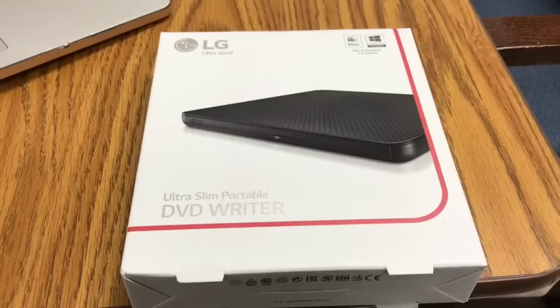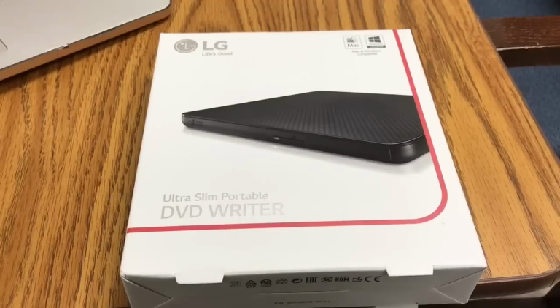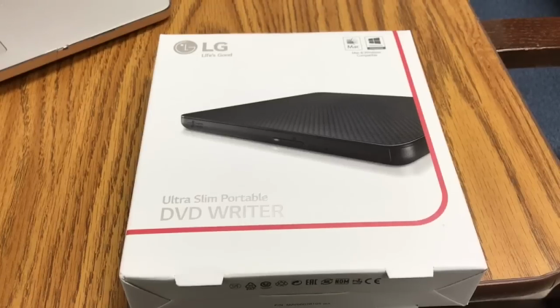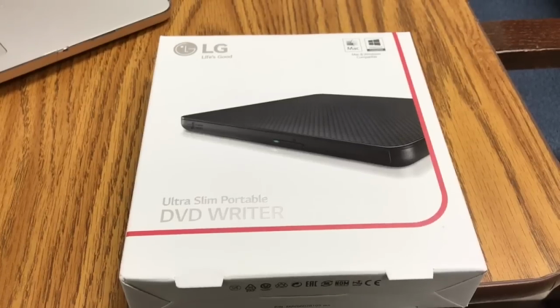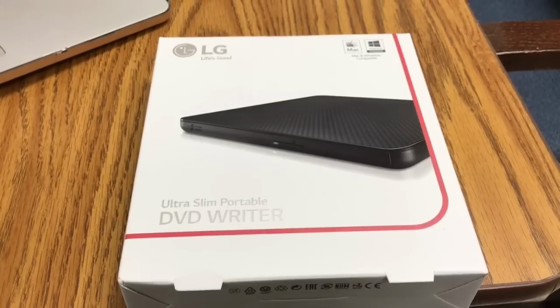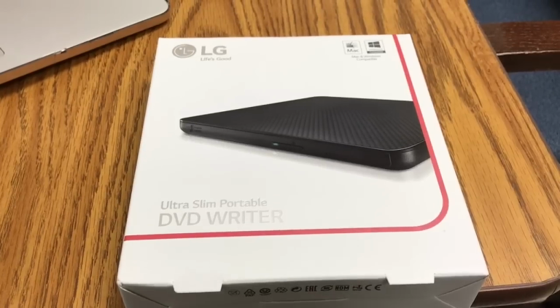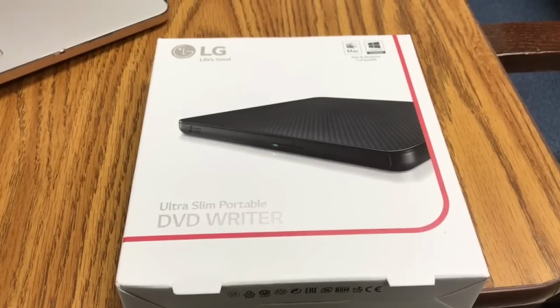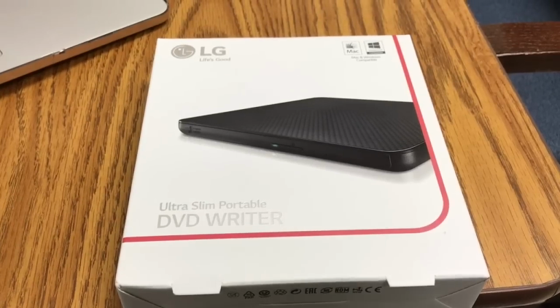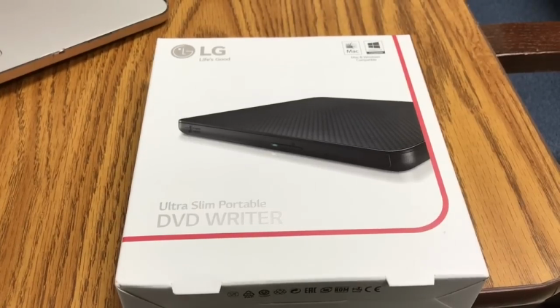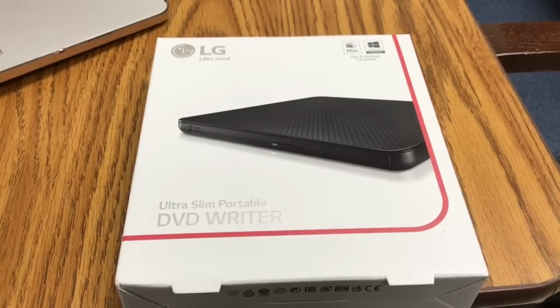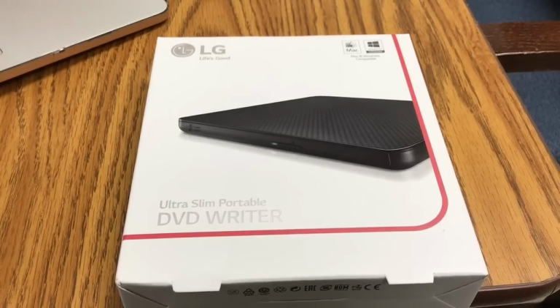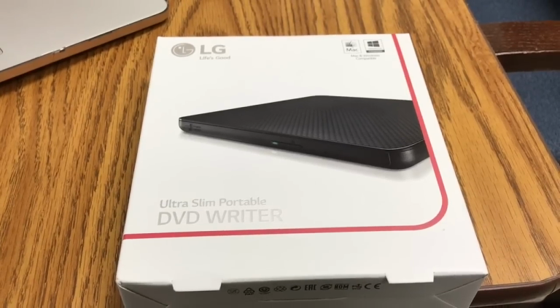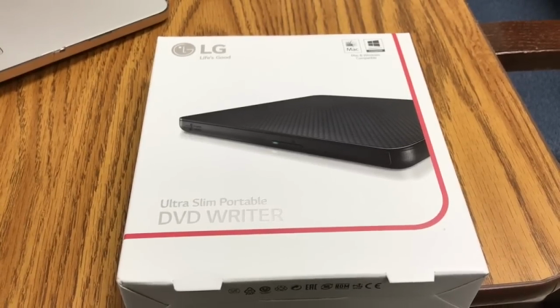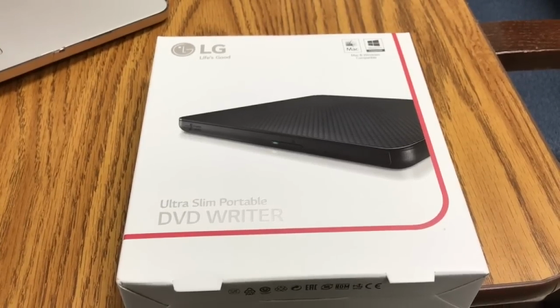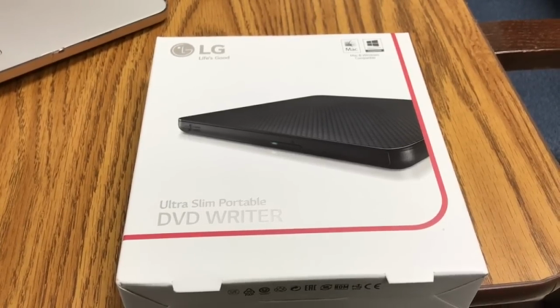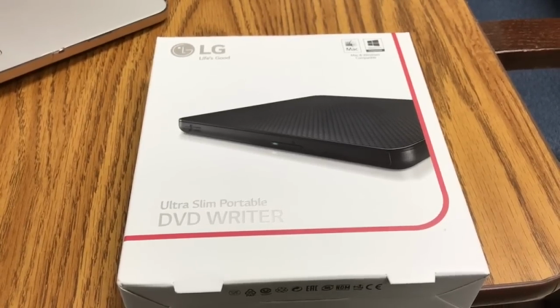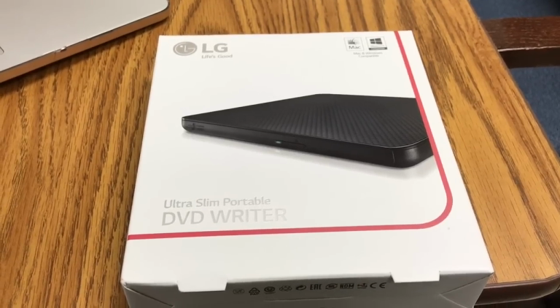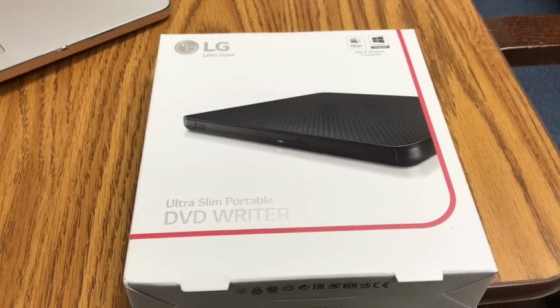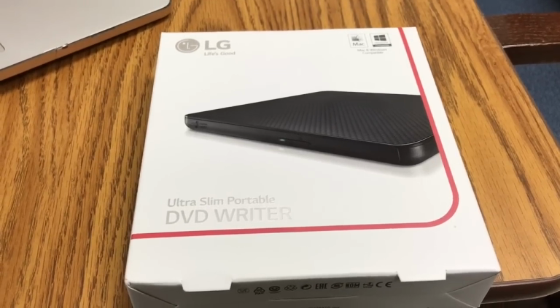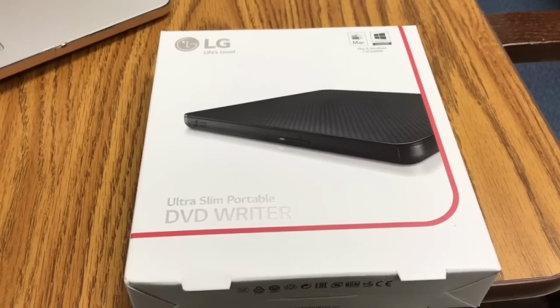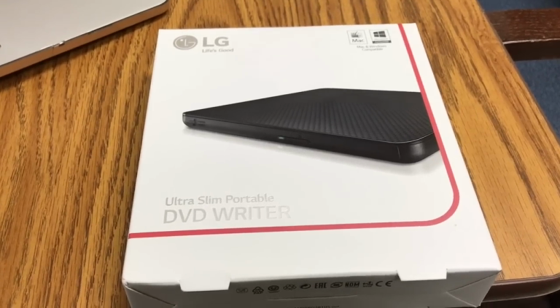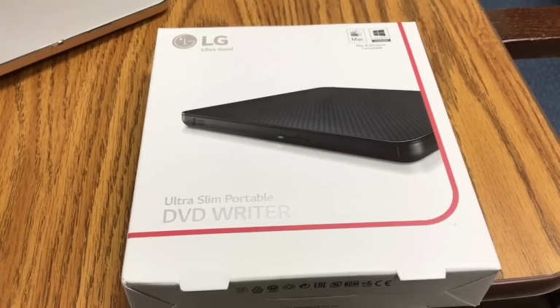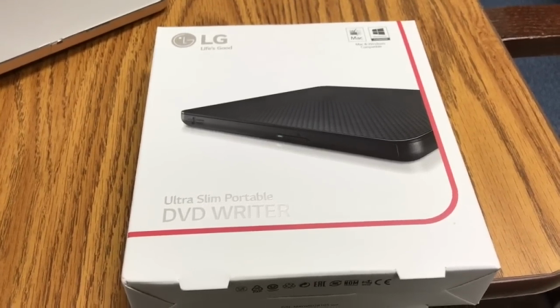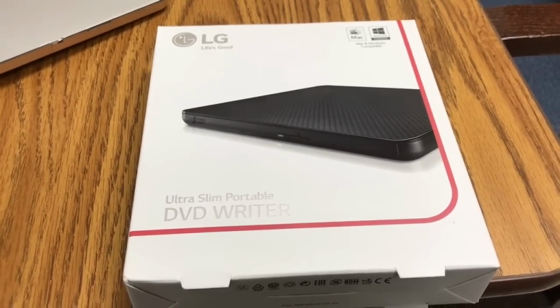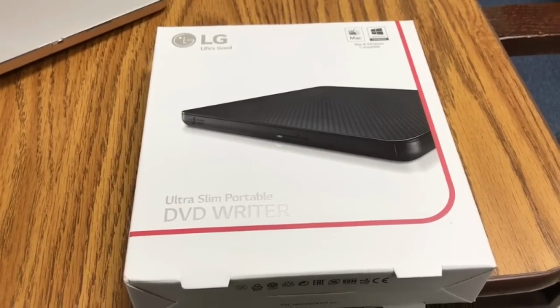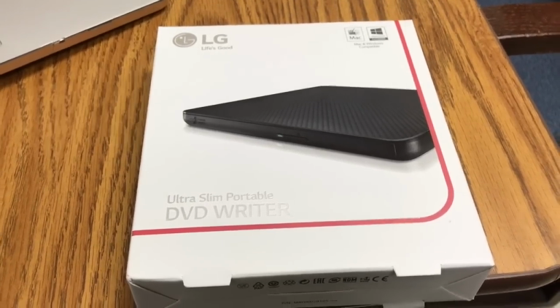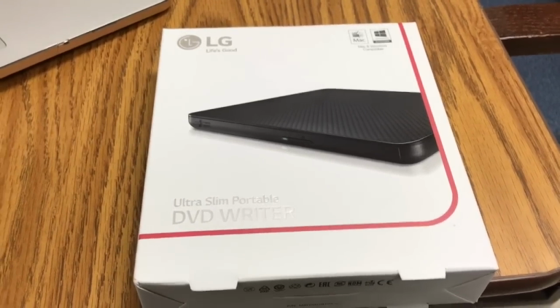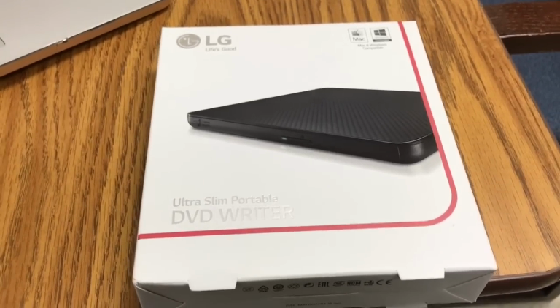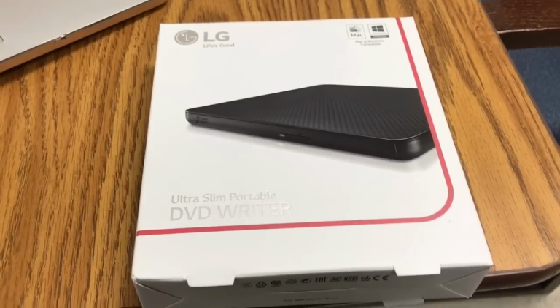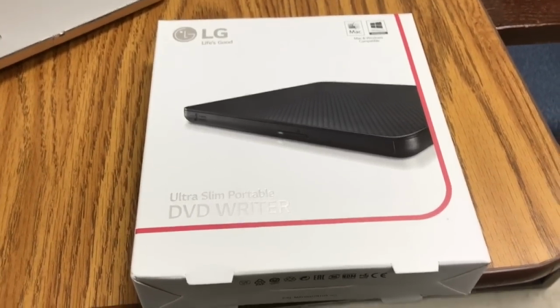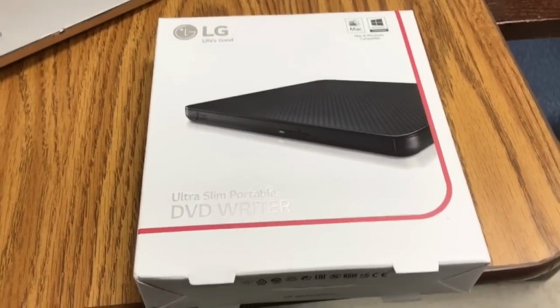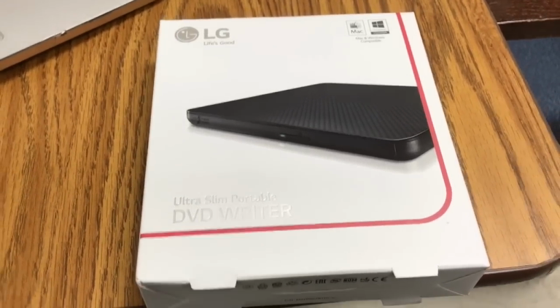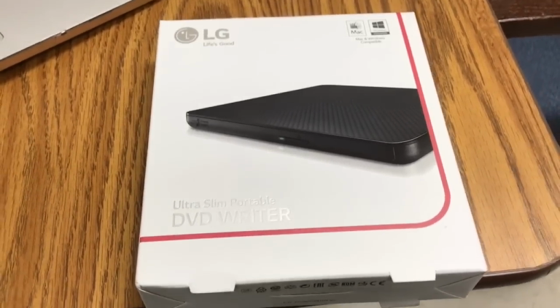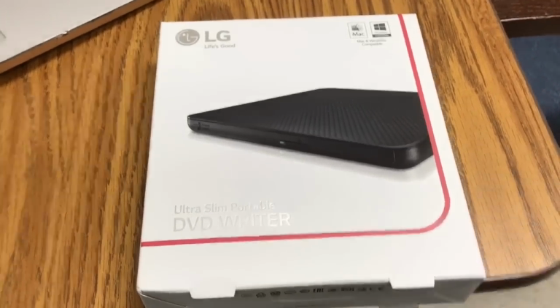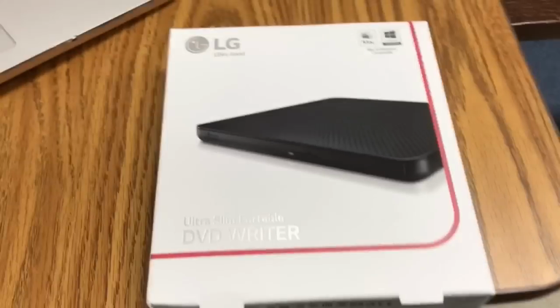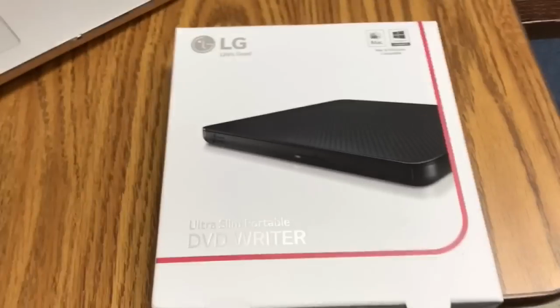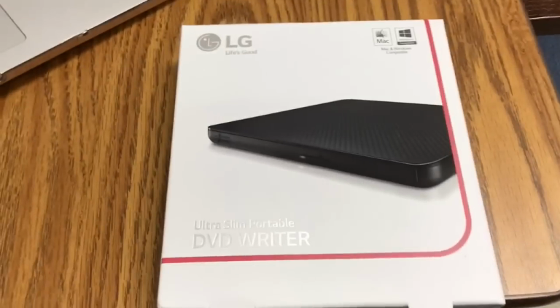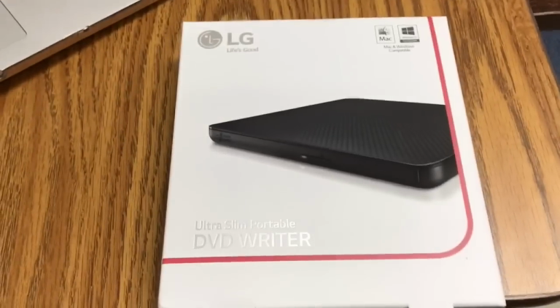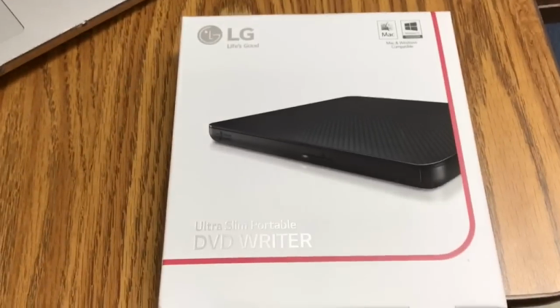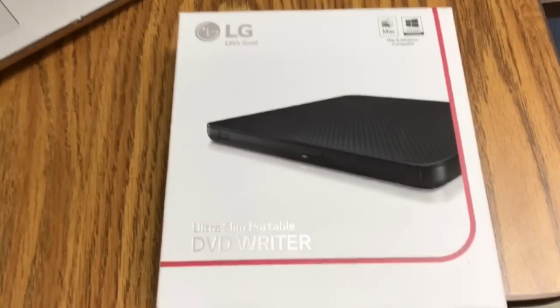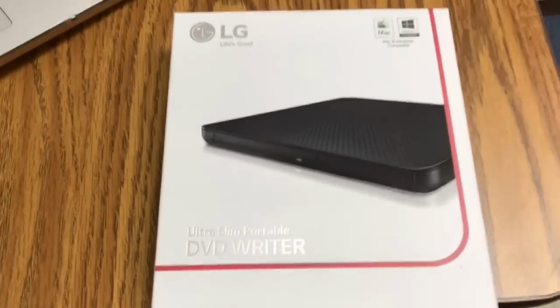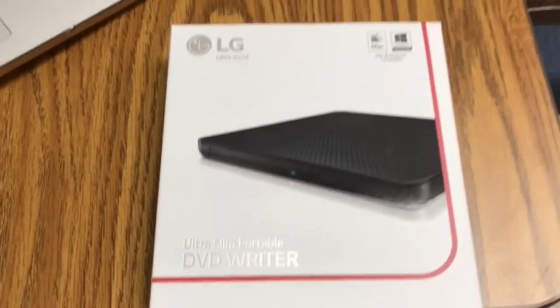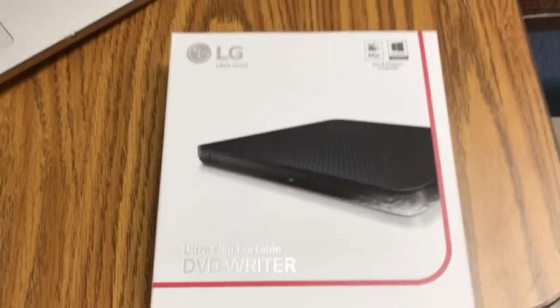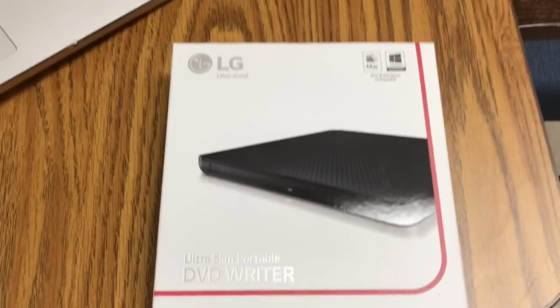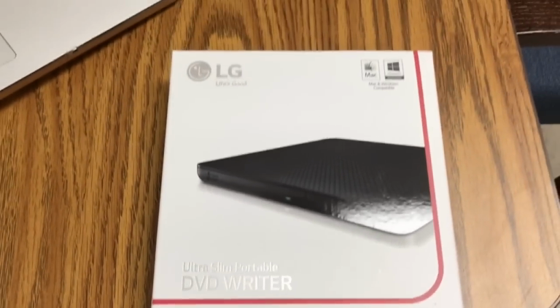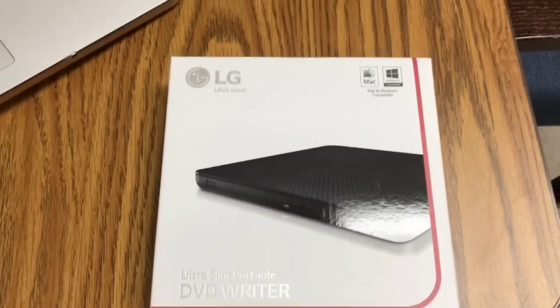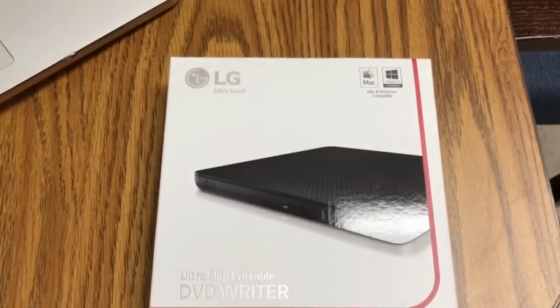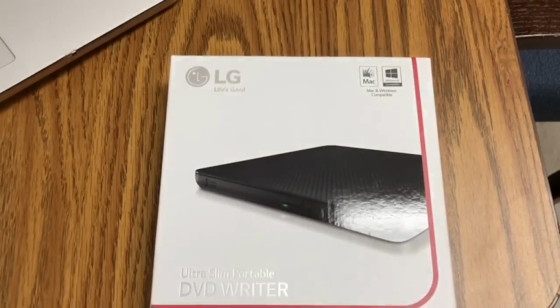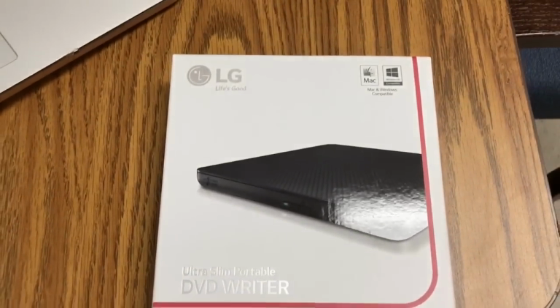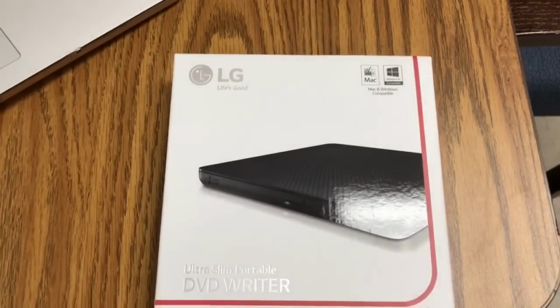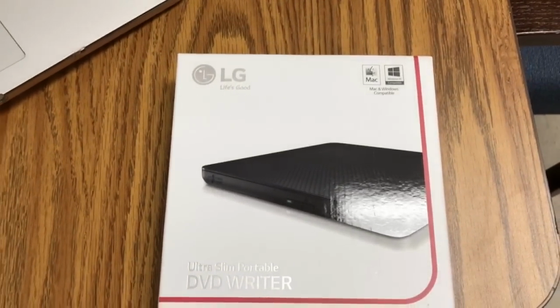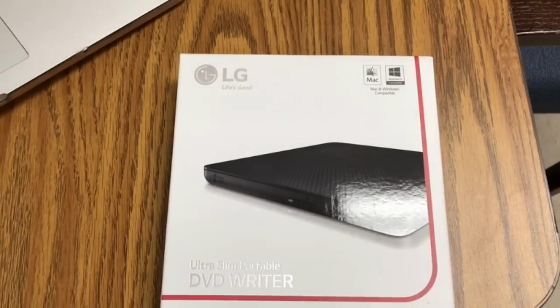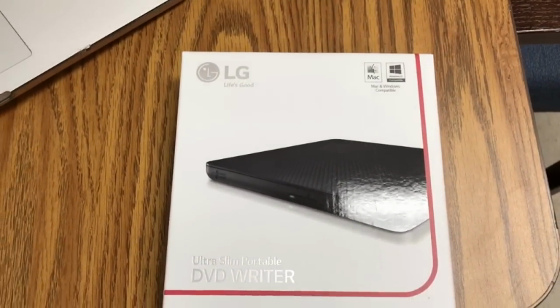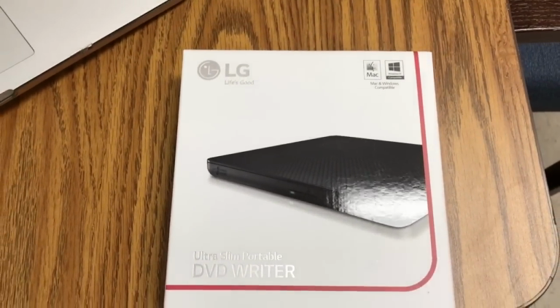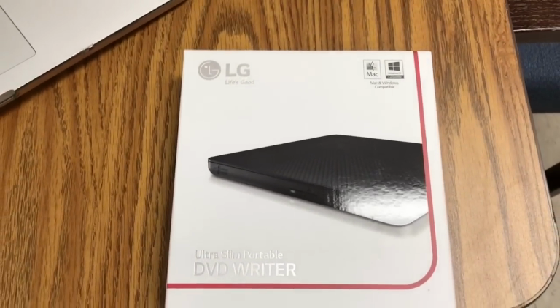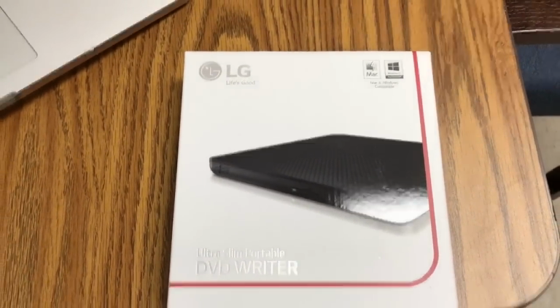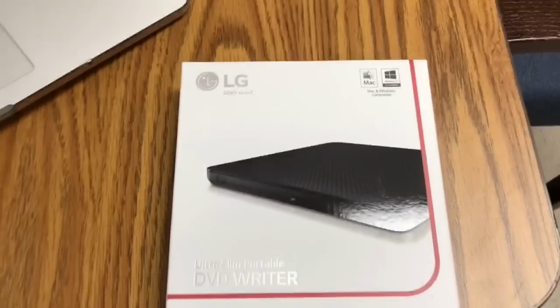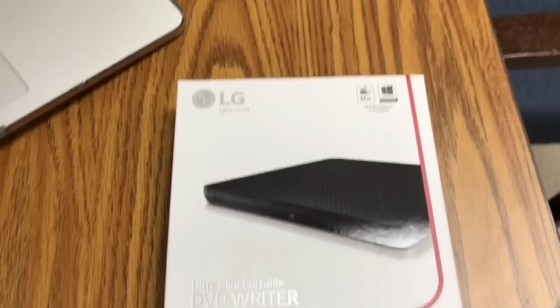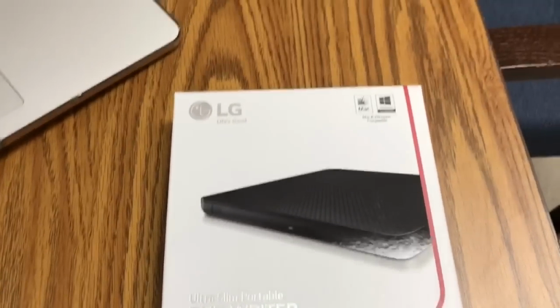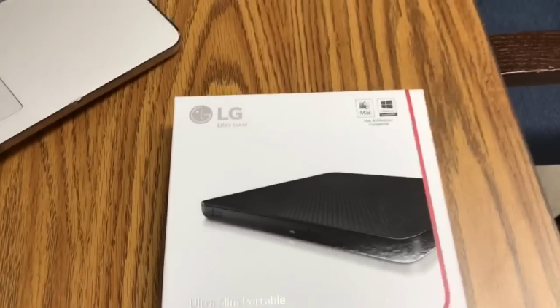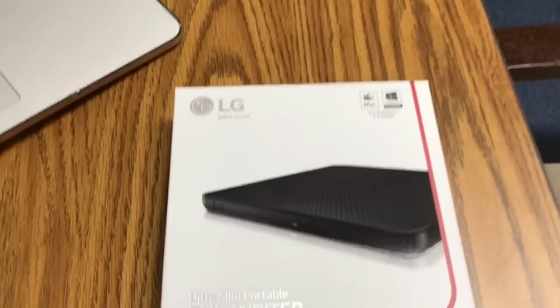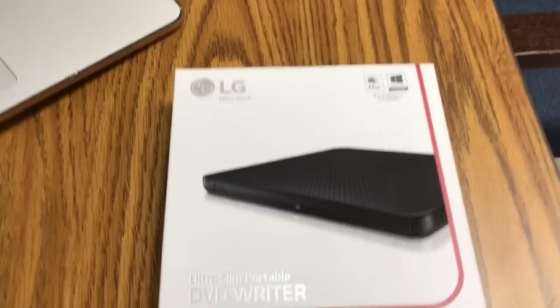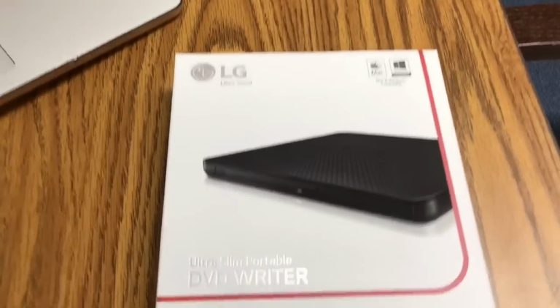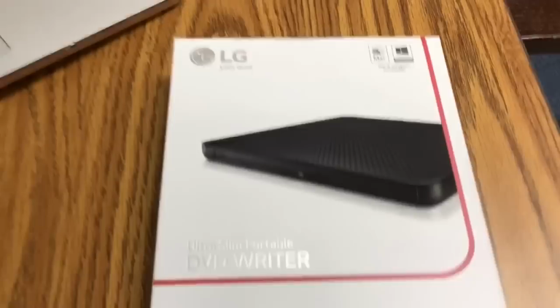Hey there again, Erica Worthy Daisy here. Quick look at the LG Ultra Slim Portable DVD Writer from Best Buy.